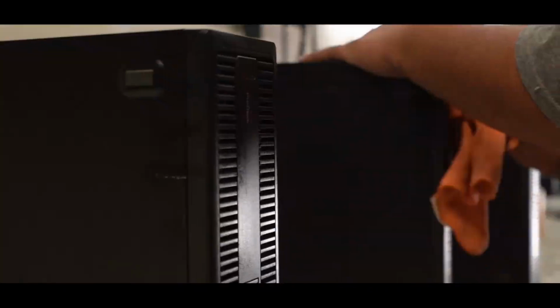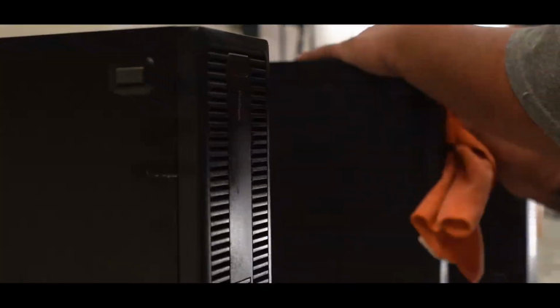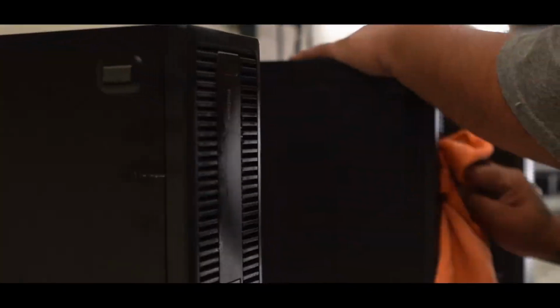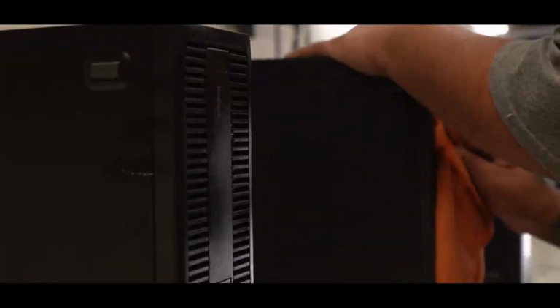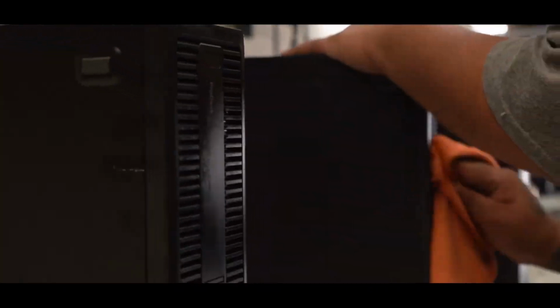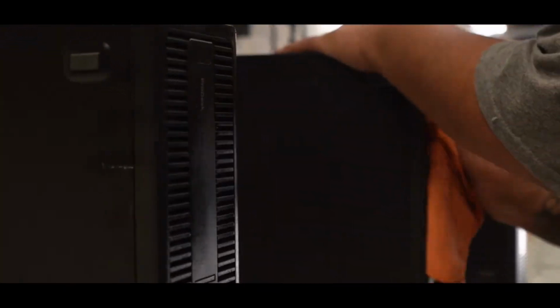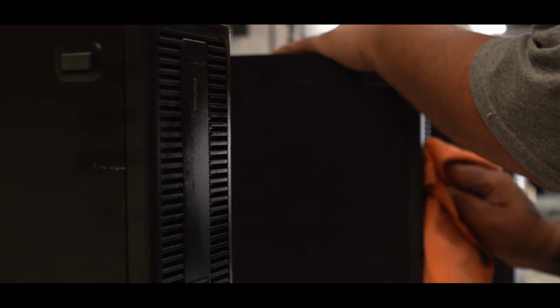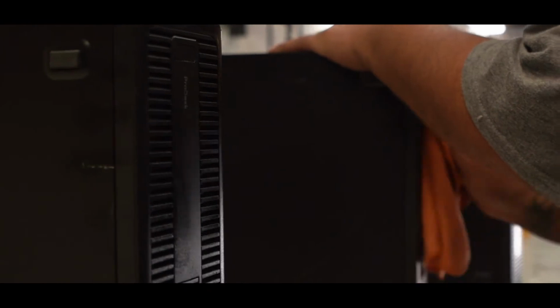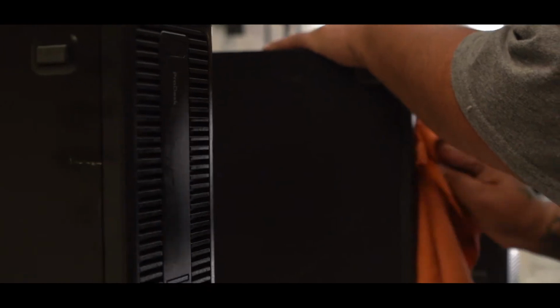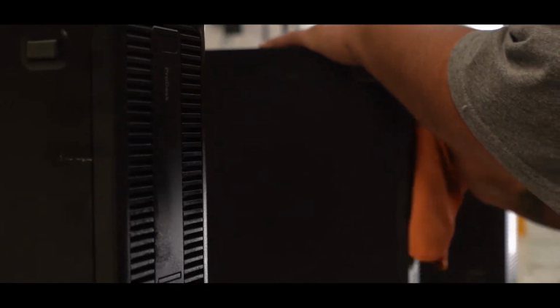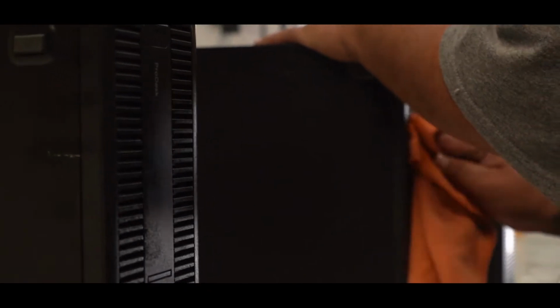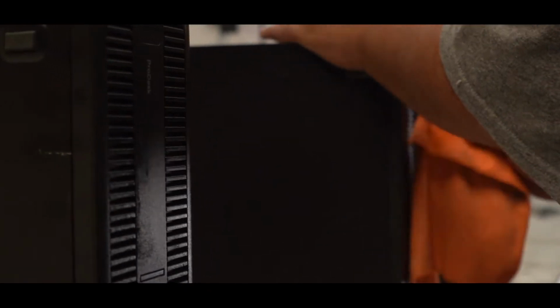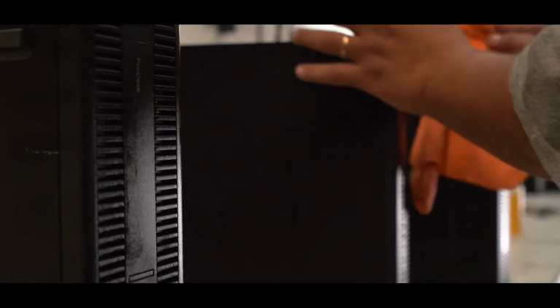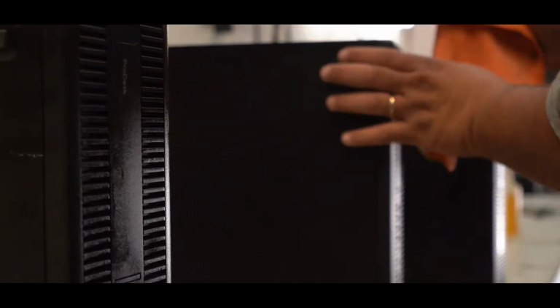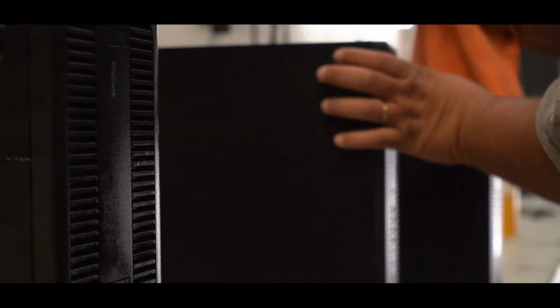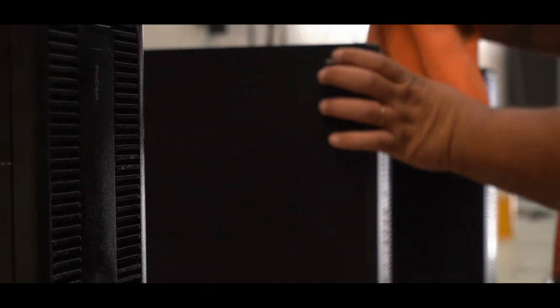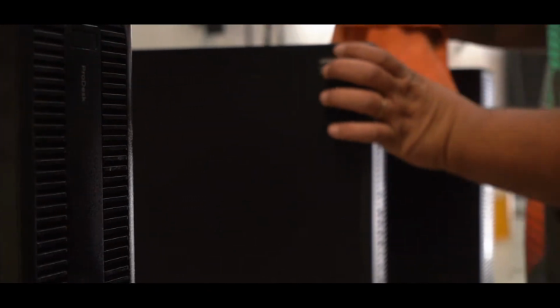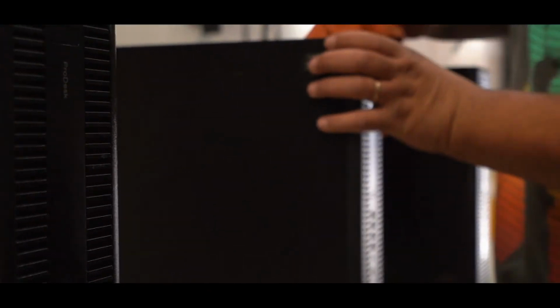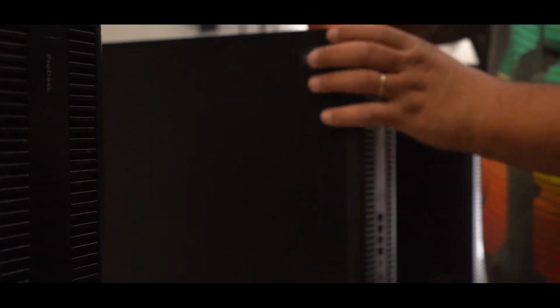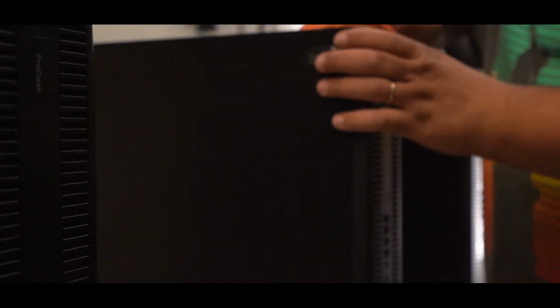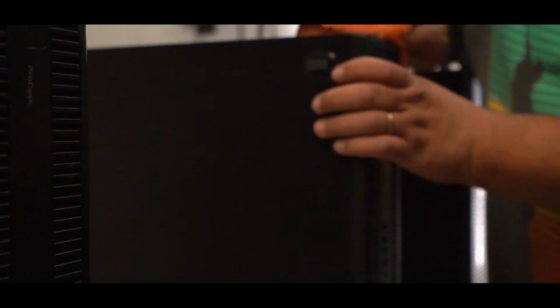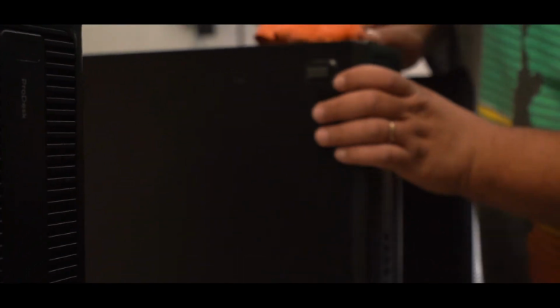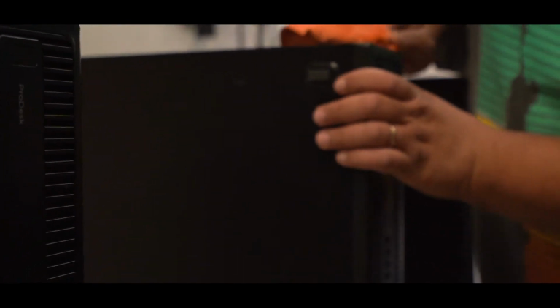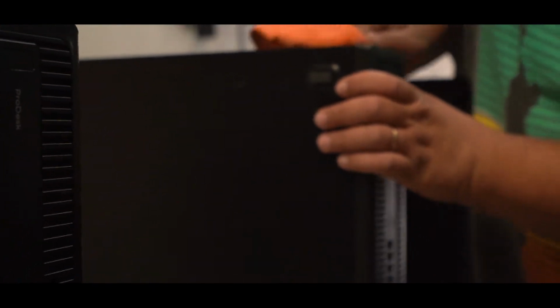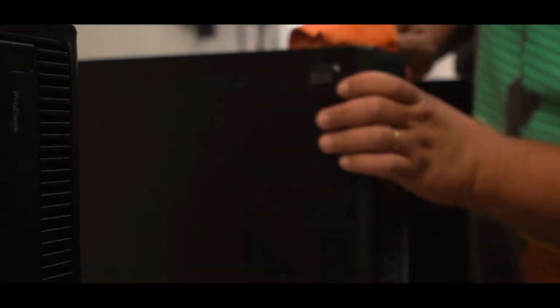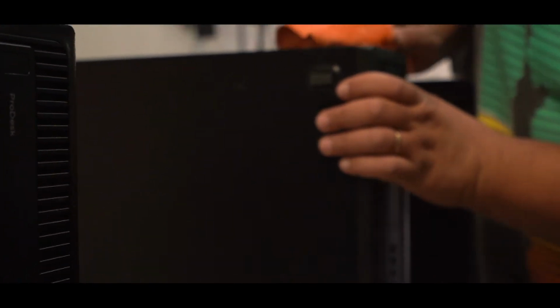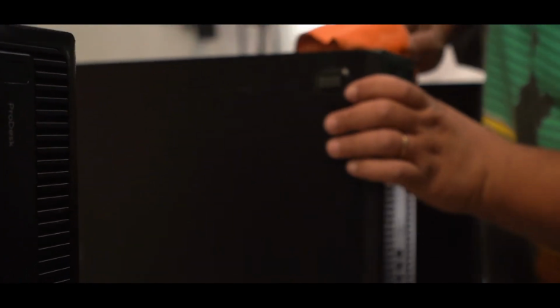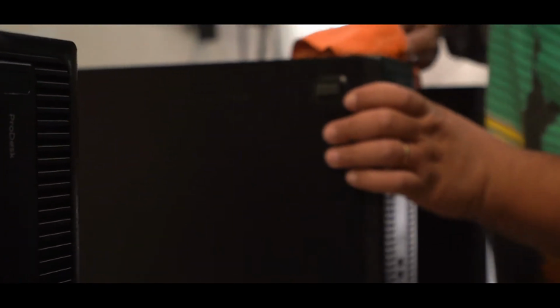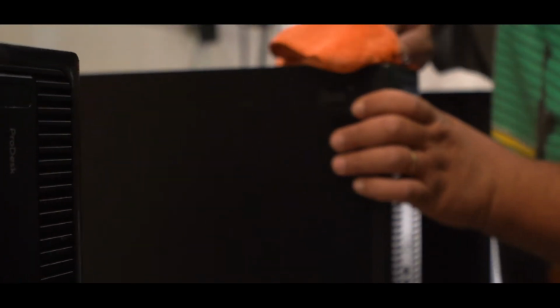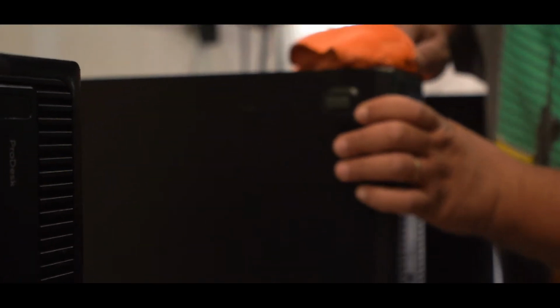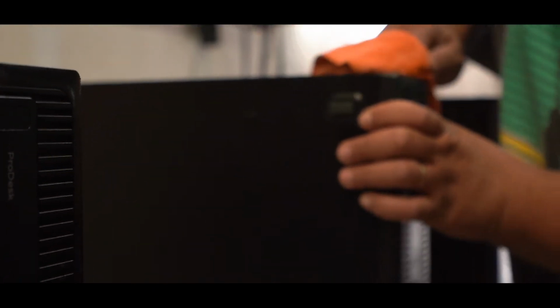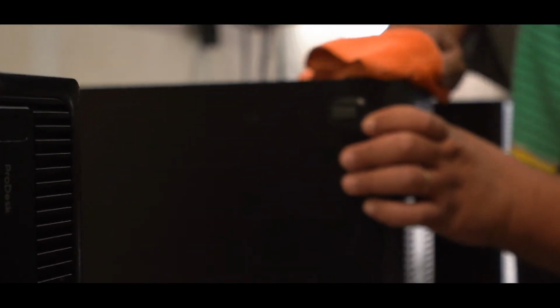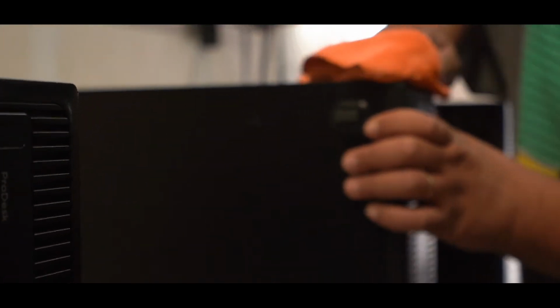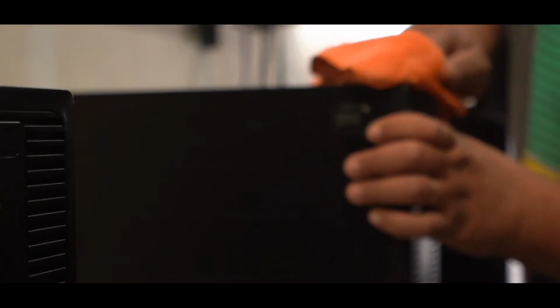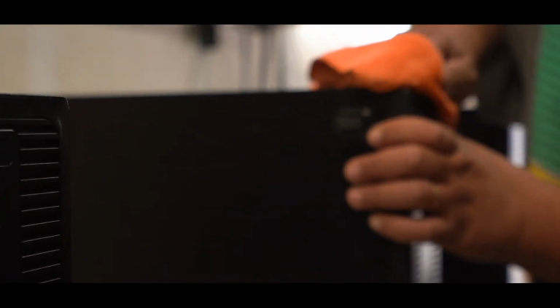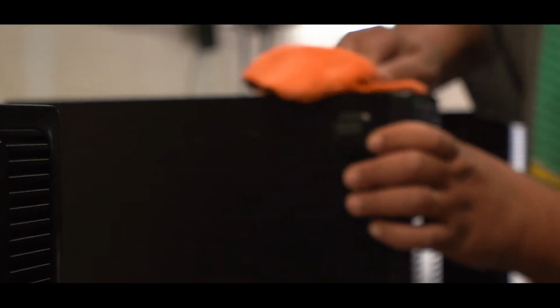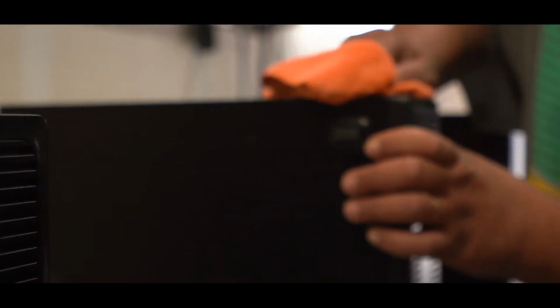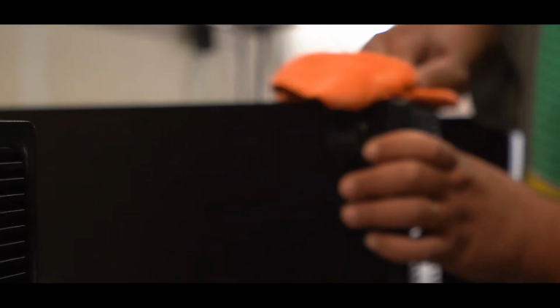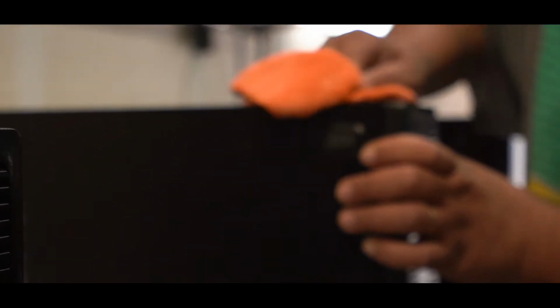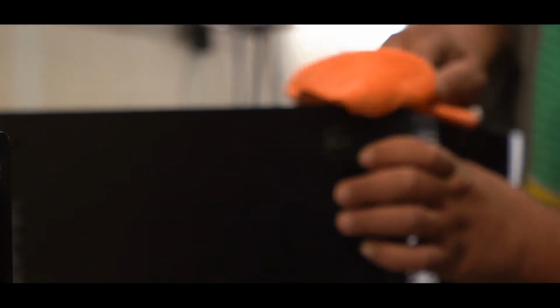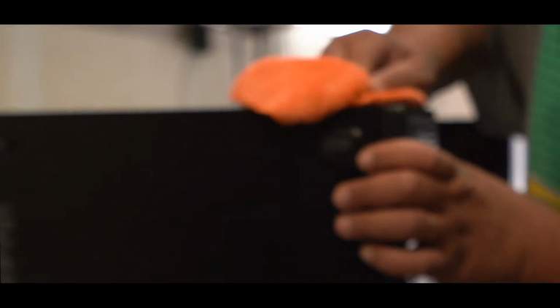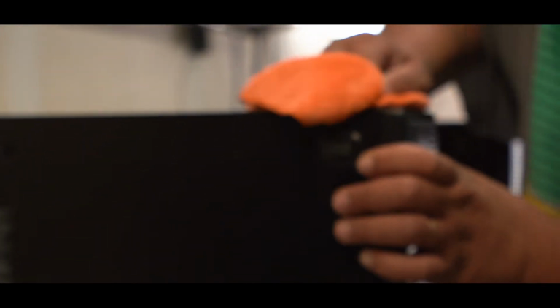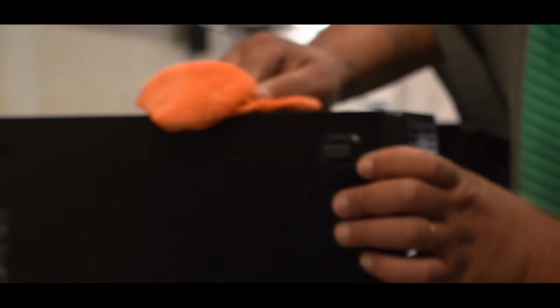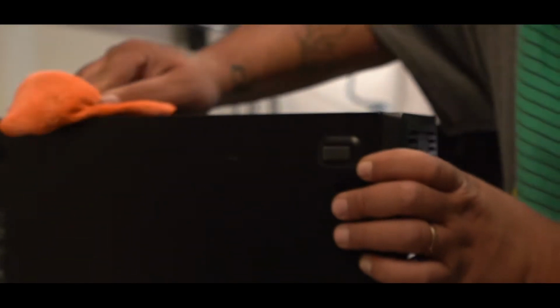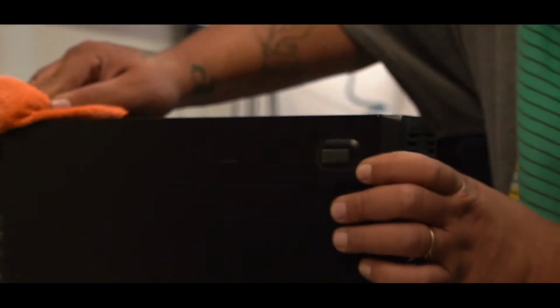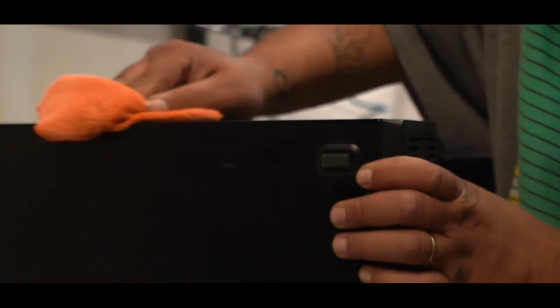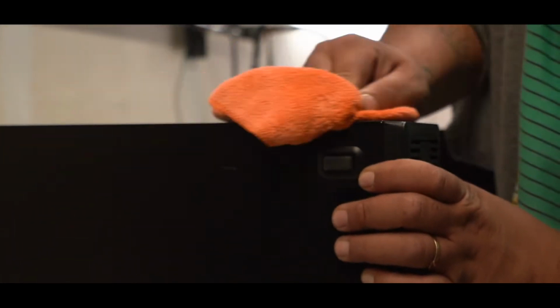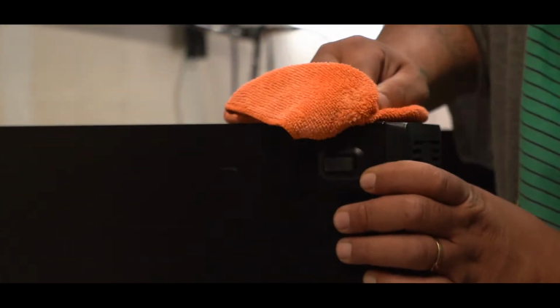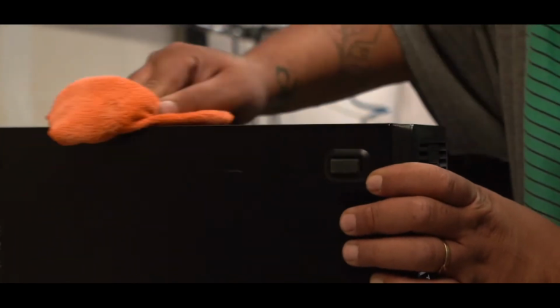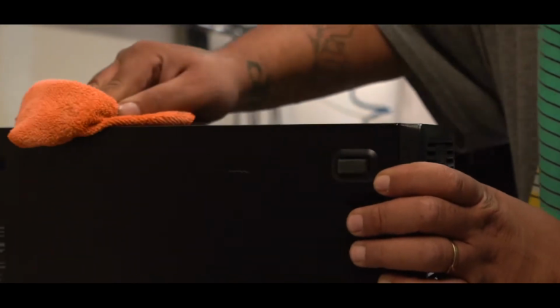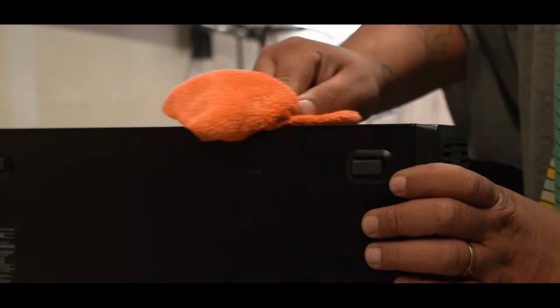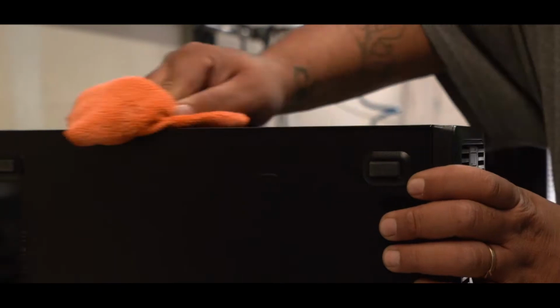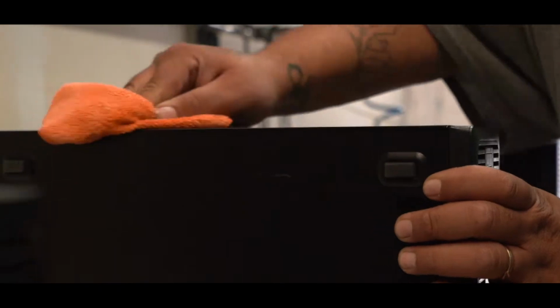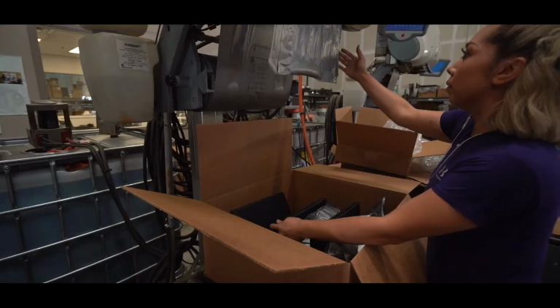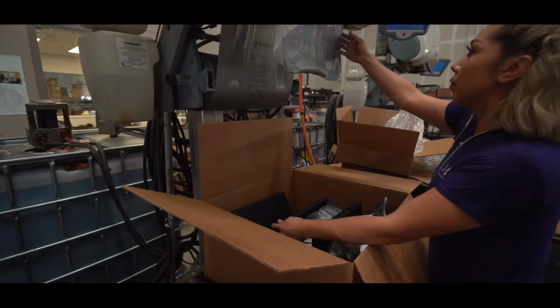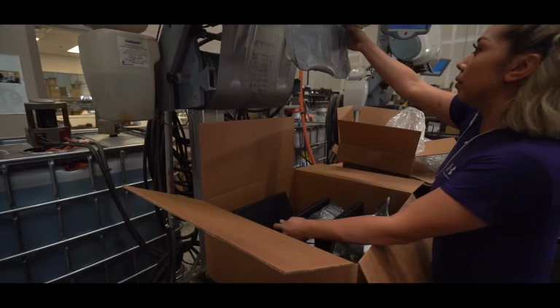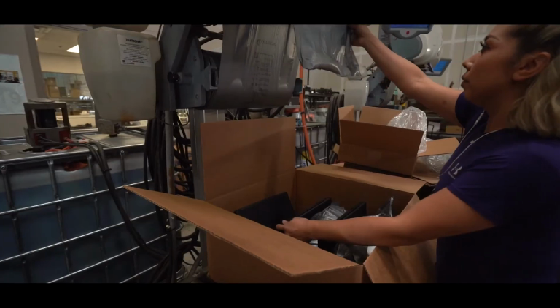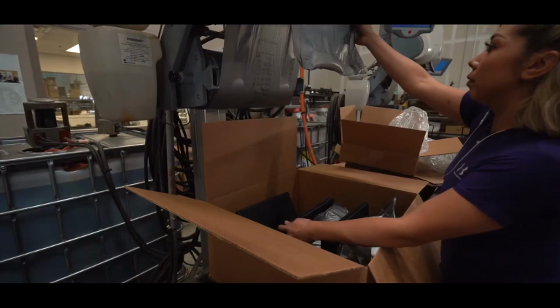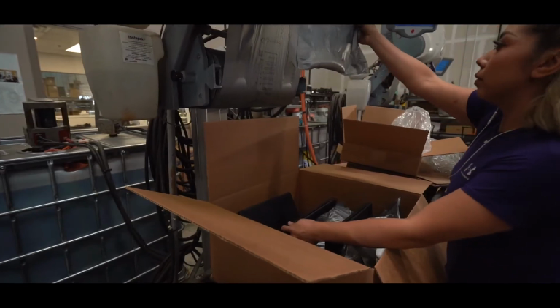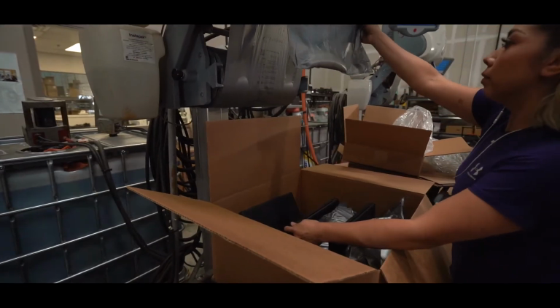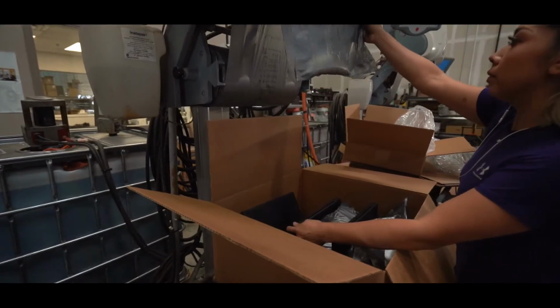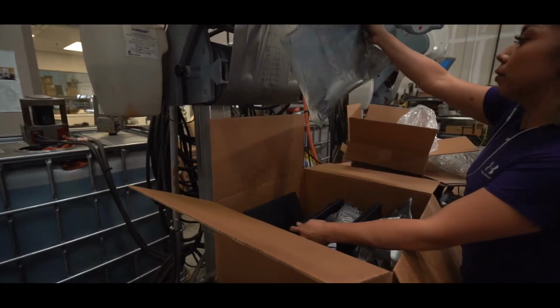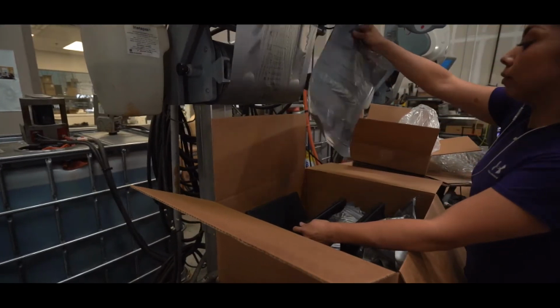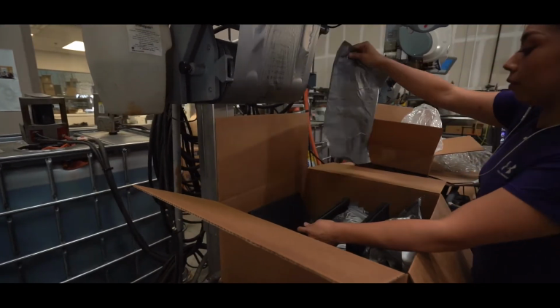Before being shipped, all machines have one final stop at the cleaning department where they get customer ready and packed safely for shipment.